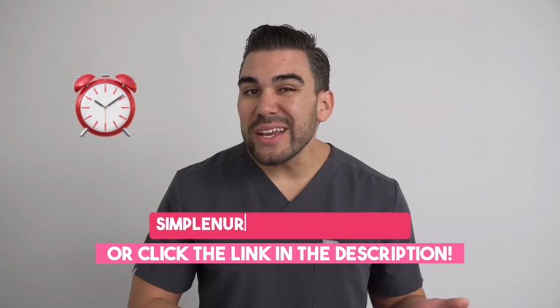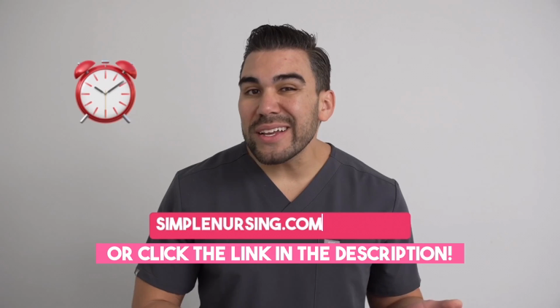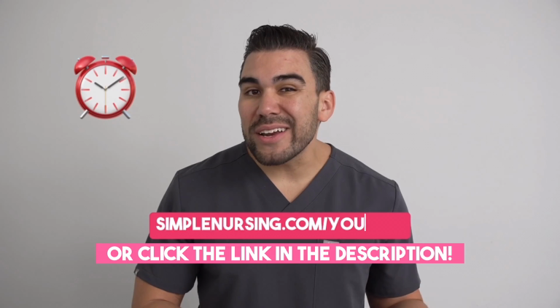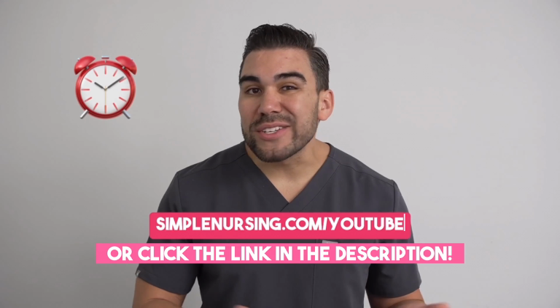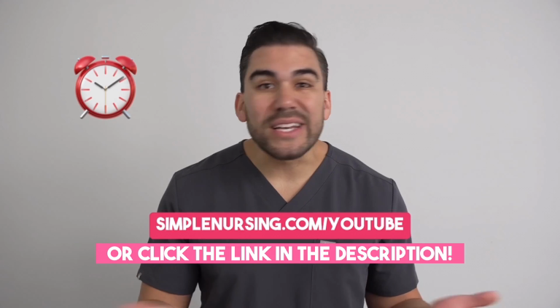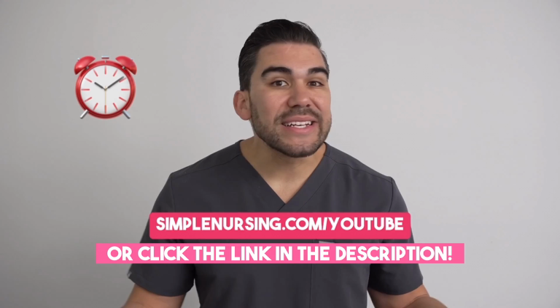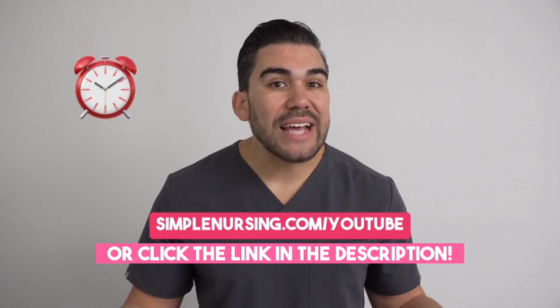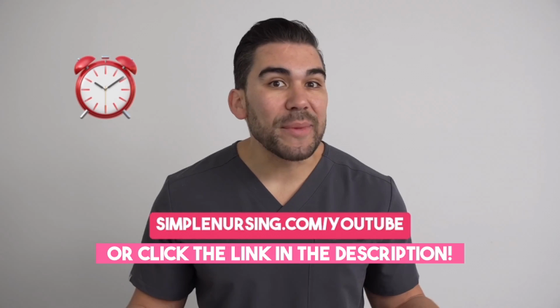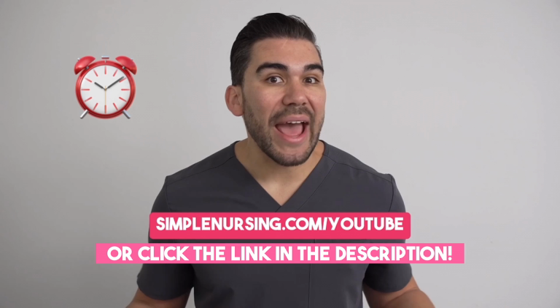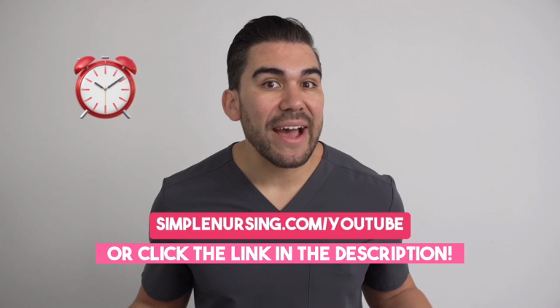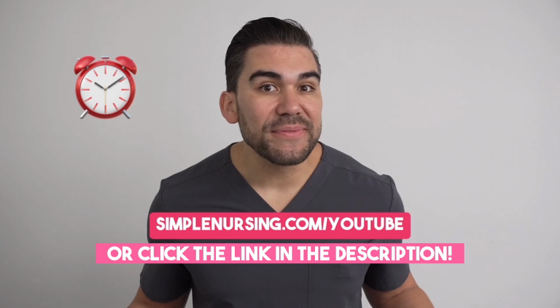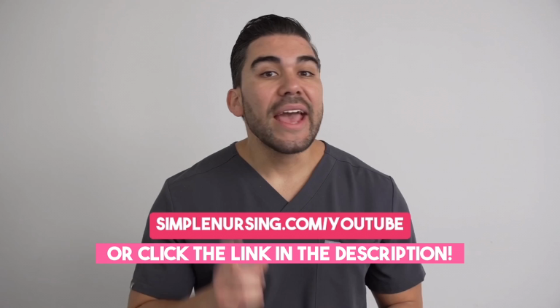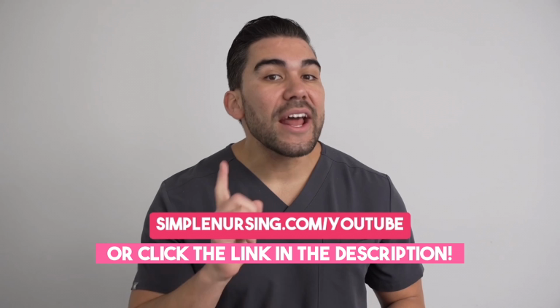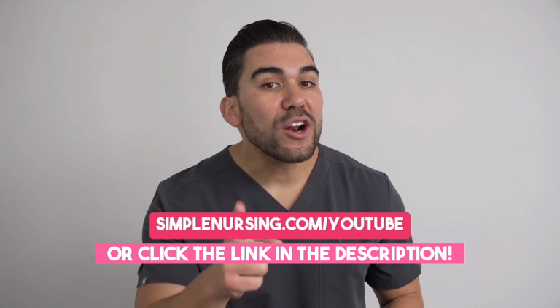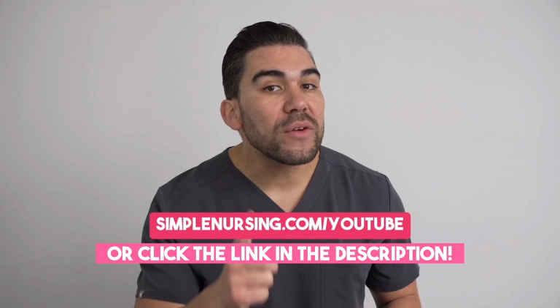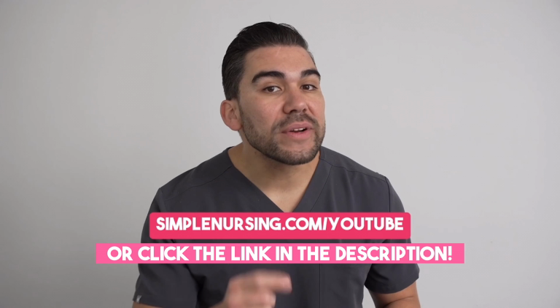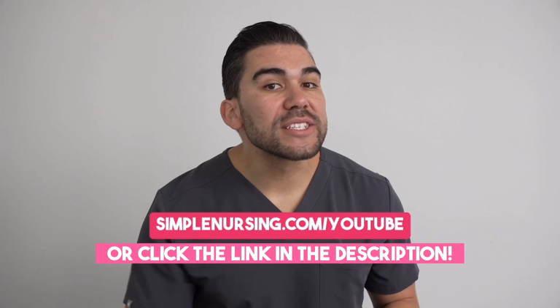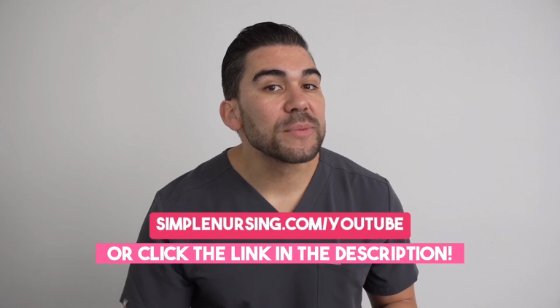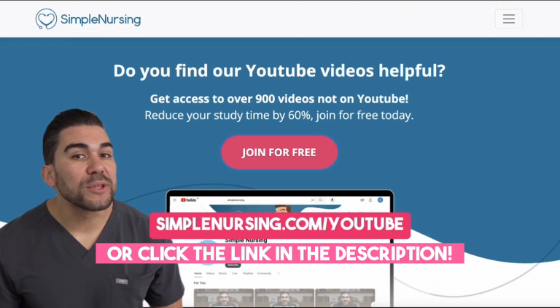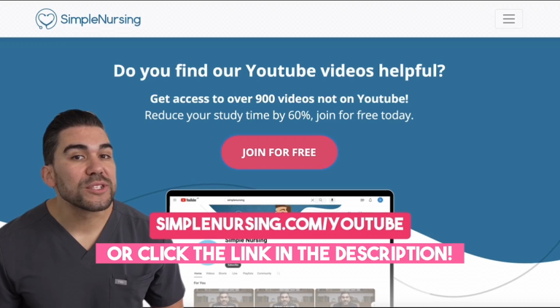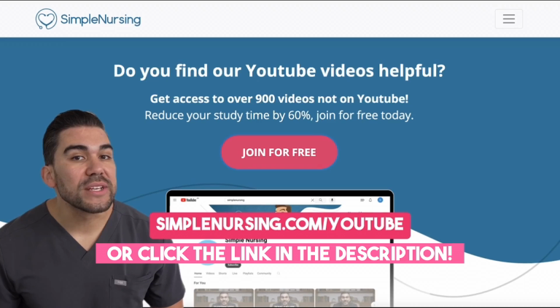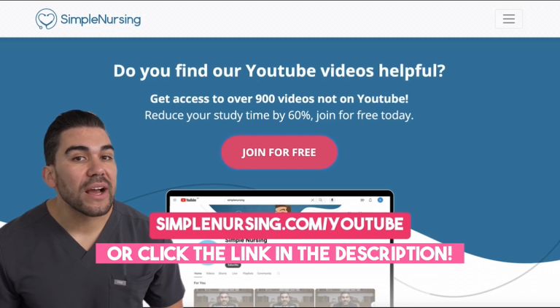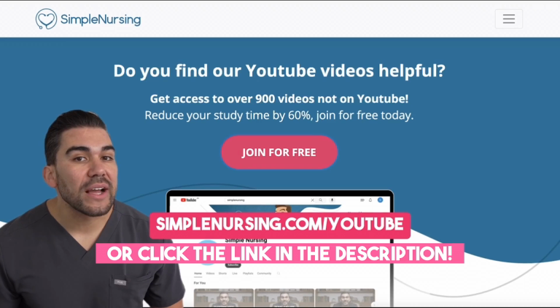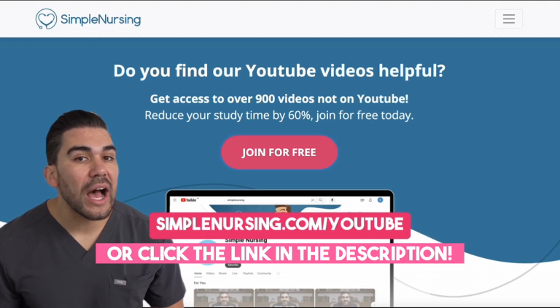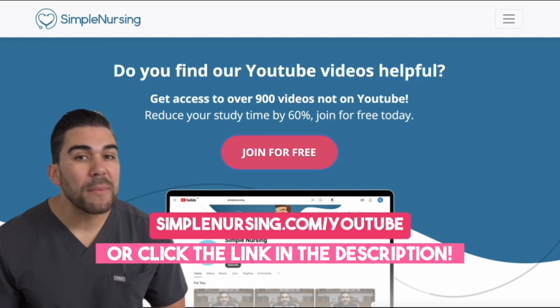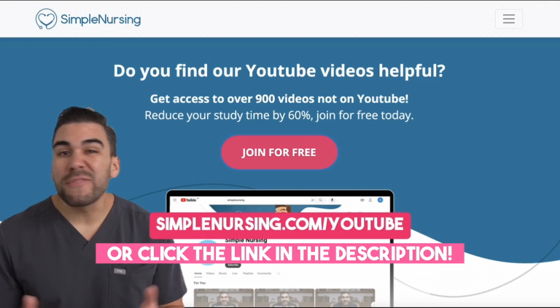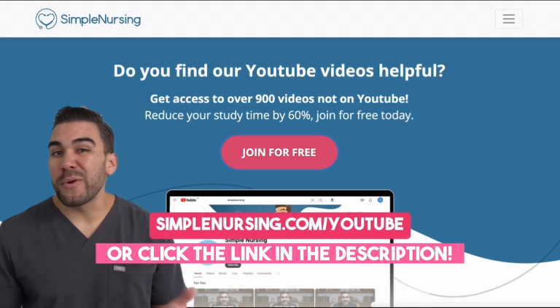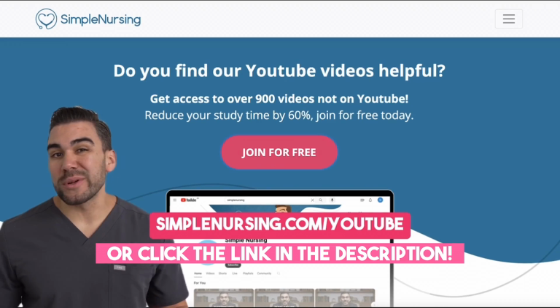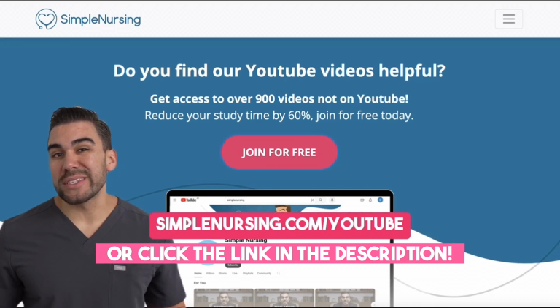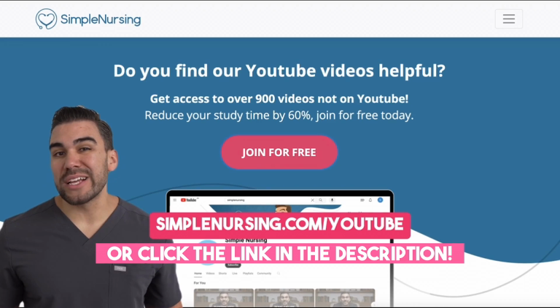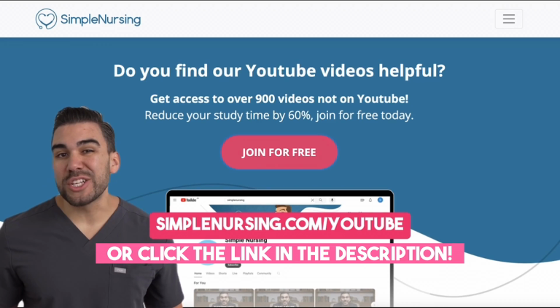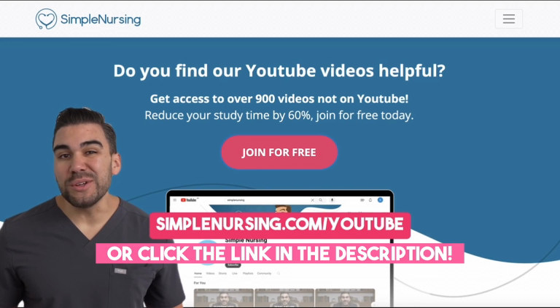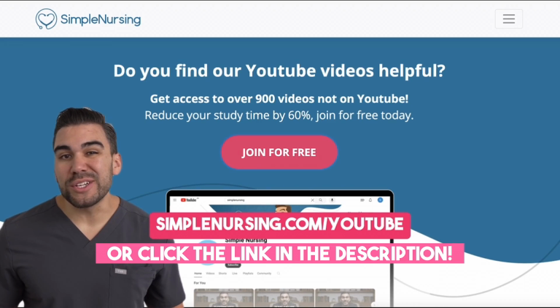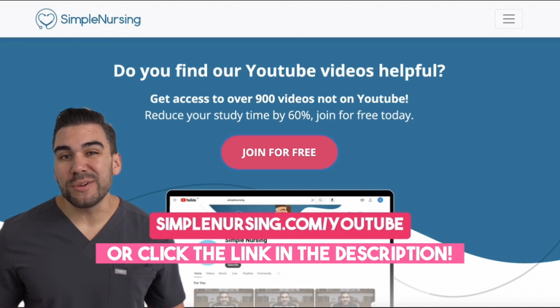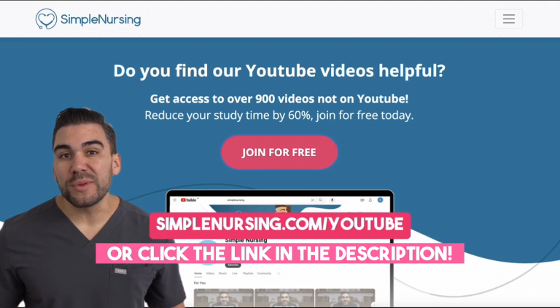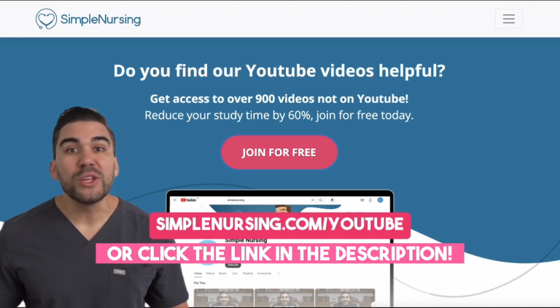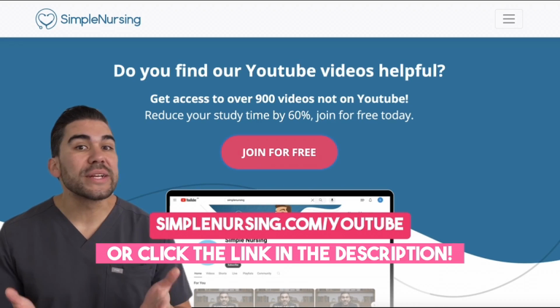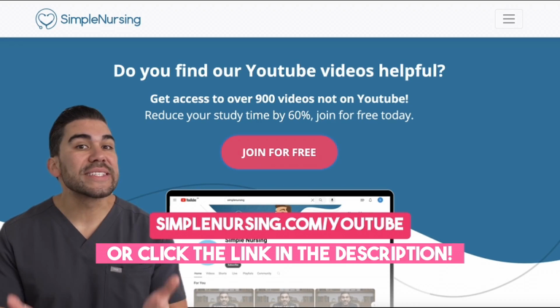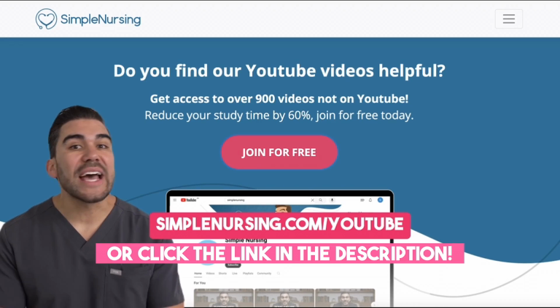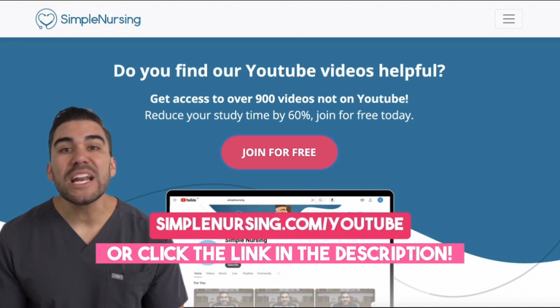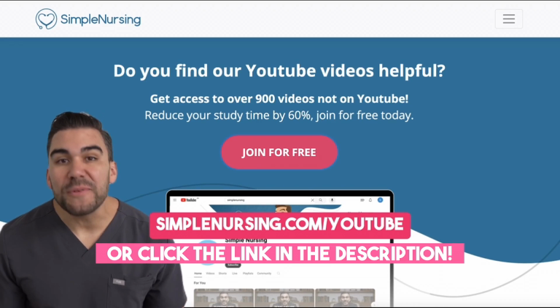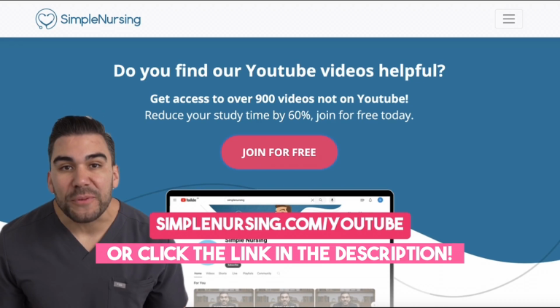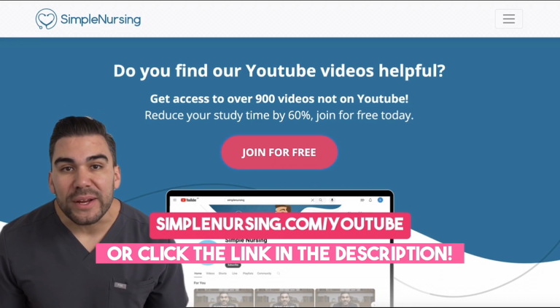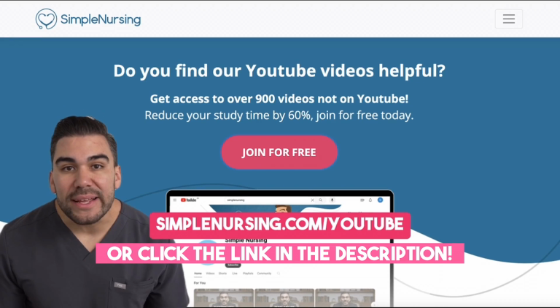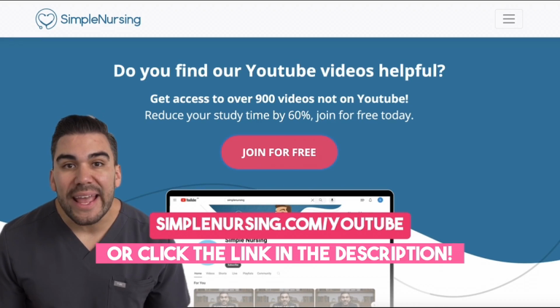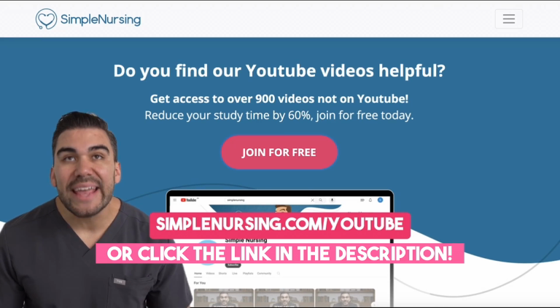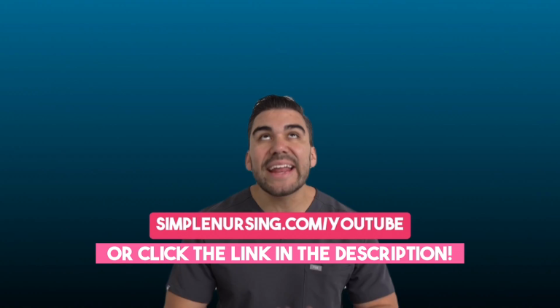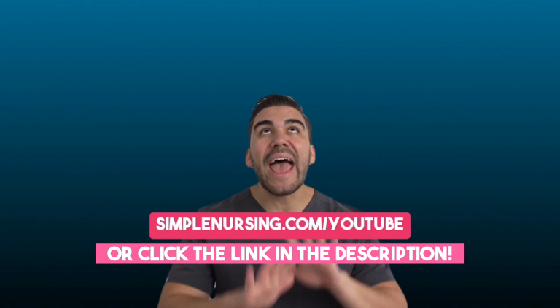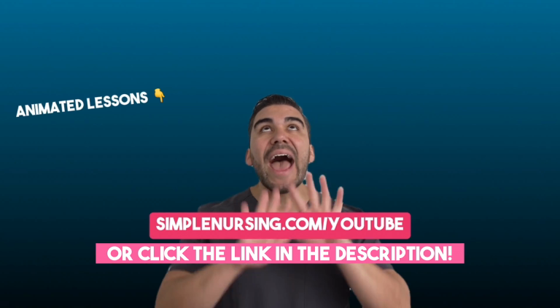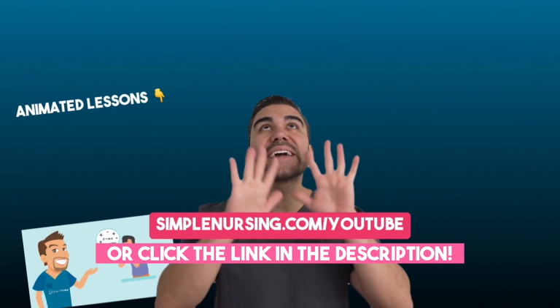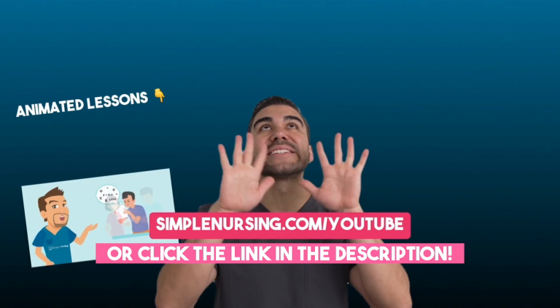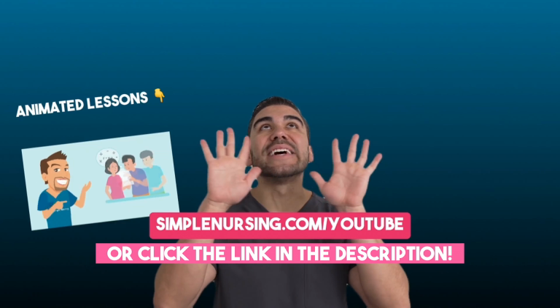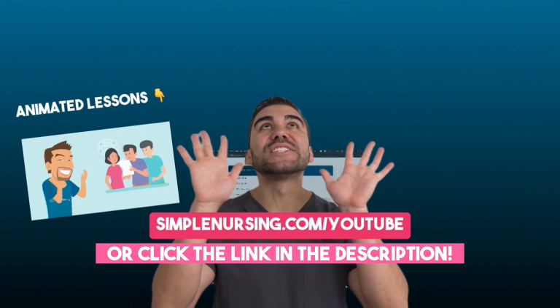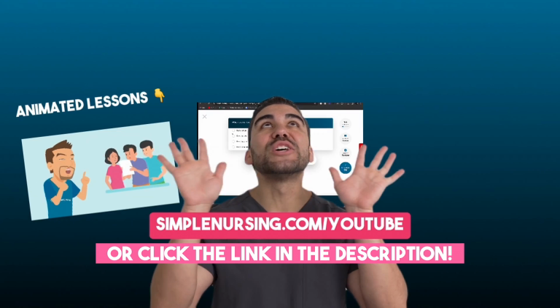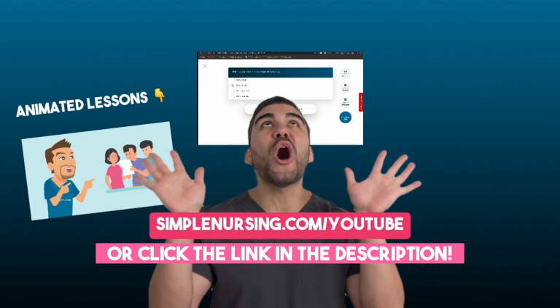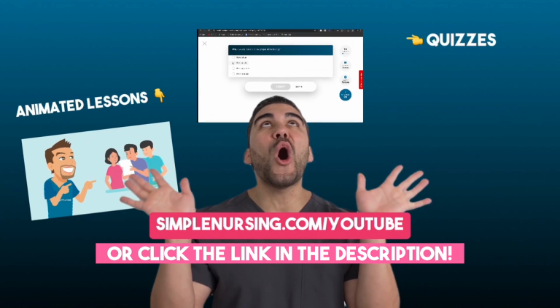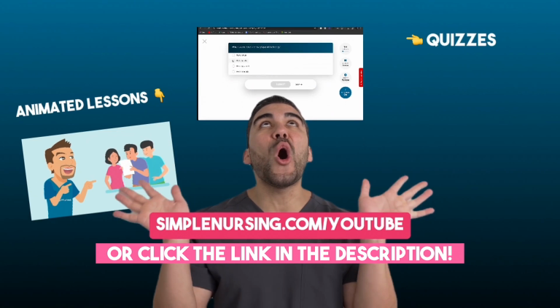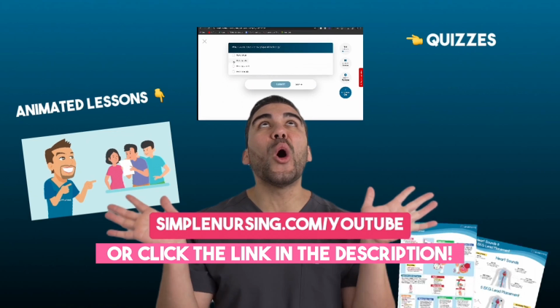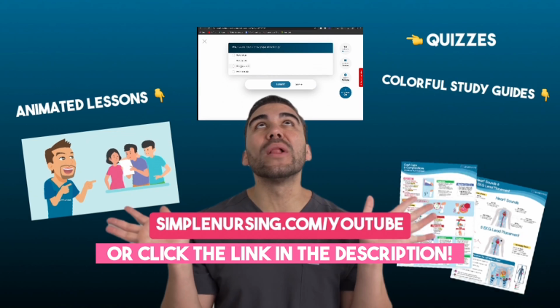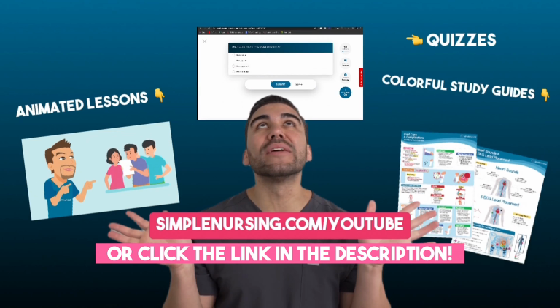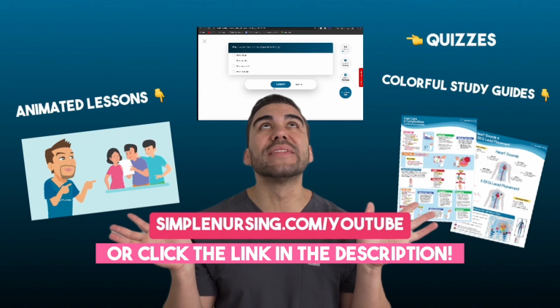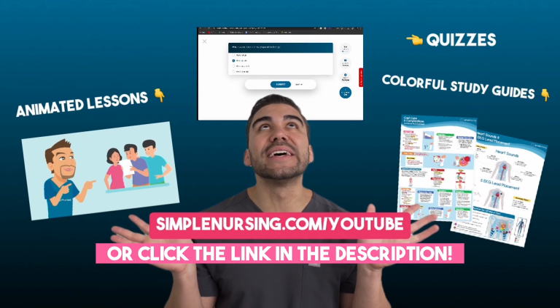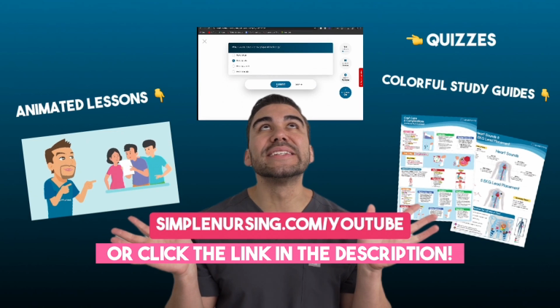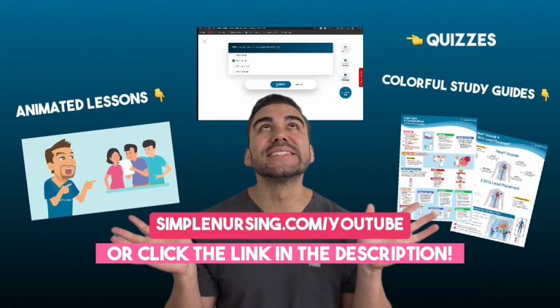Looking to cut your study time in half? Head on over to simplenursing.com forward slash YouTube. You can sign up for free and get access to all of this.